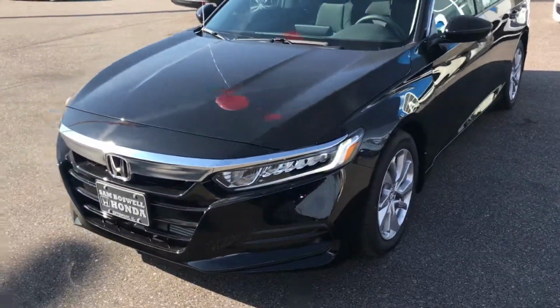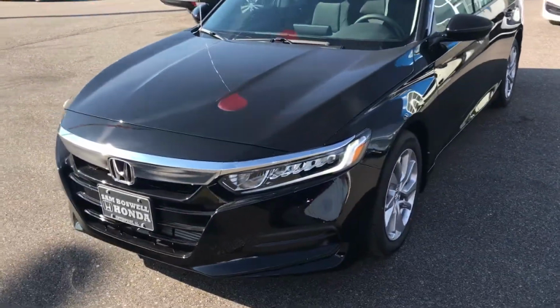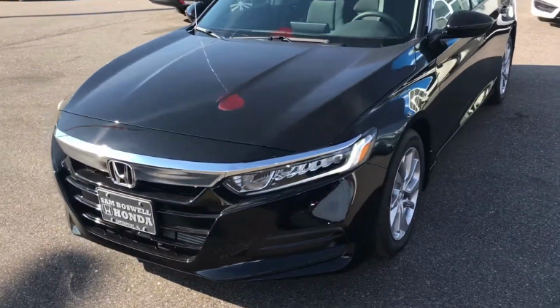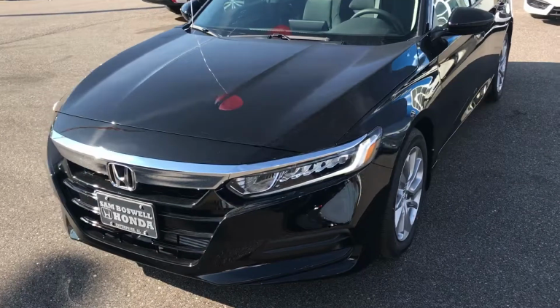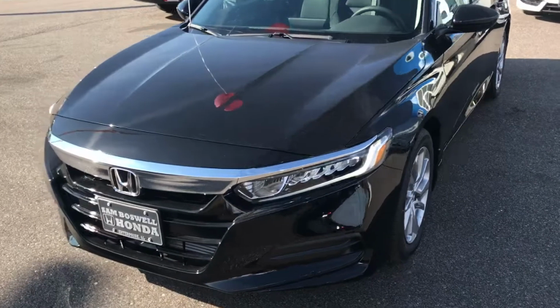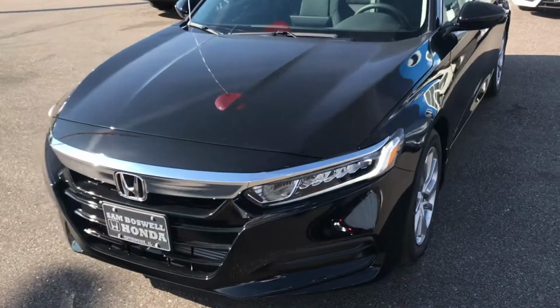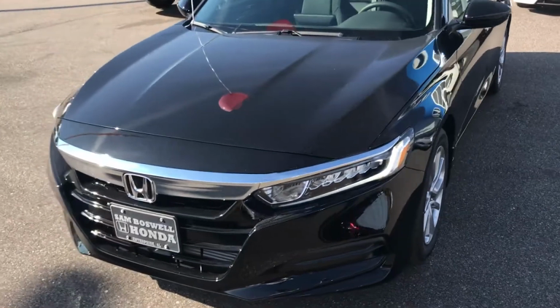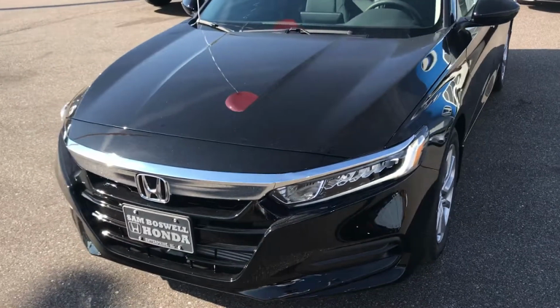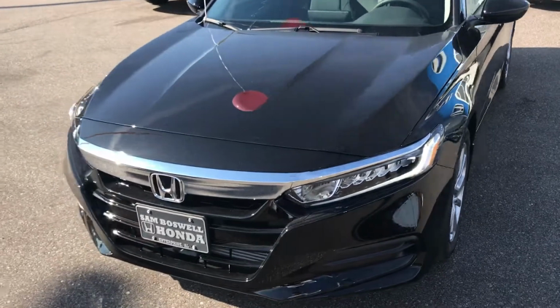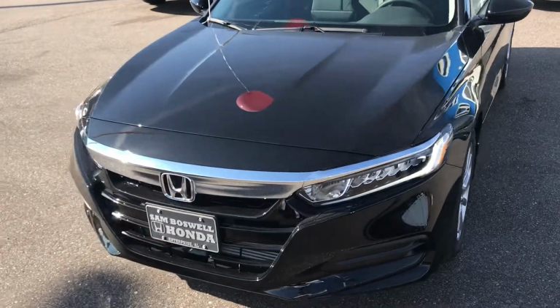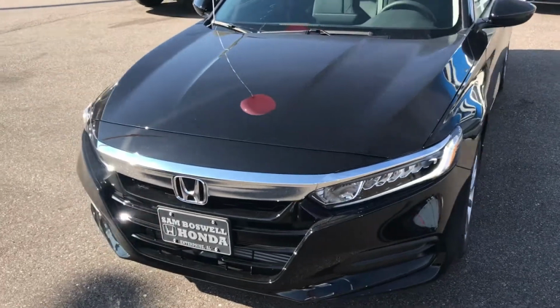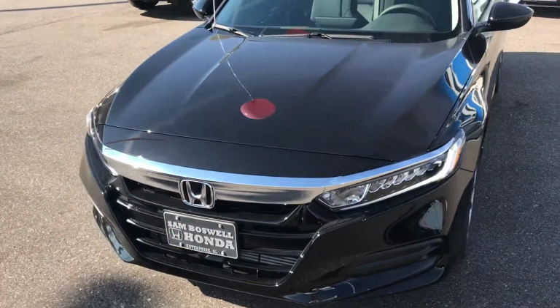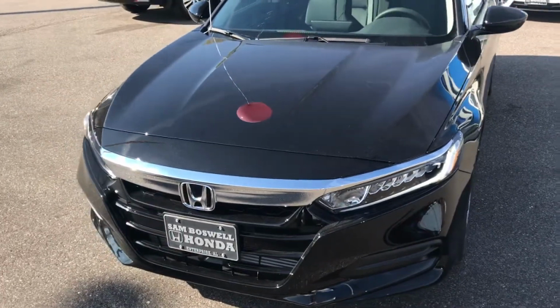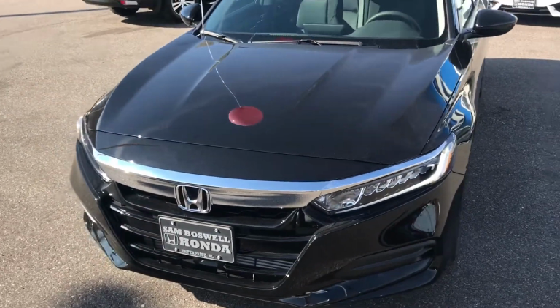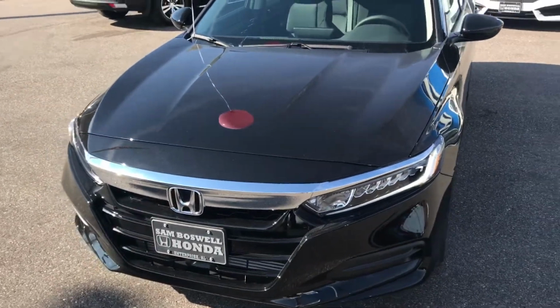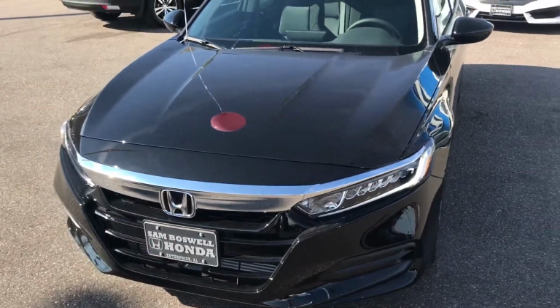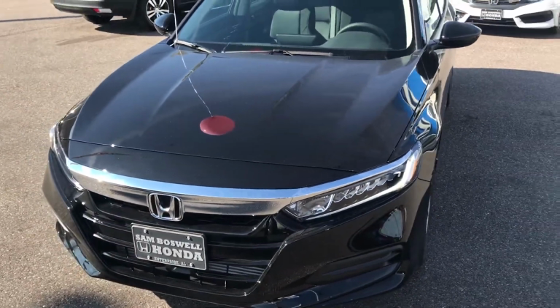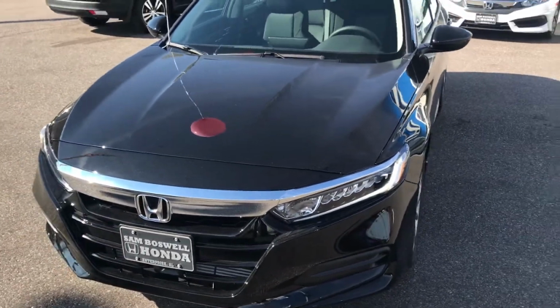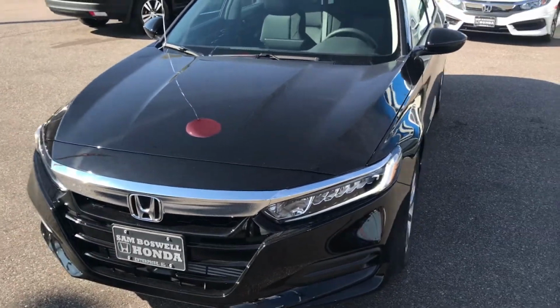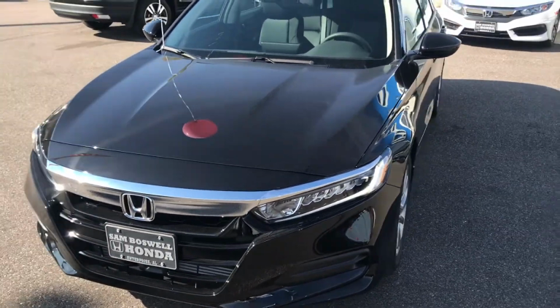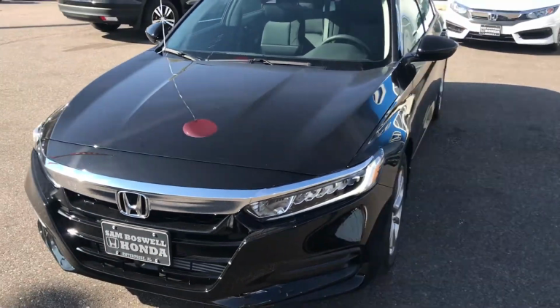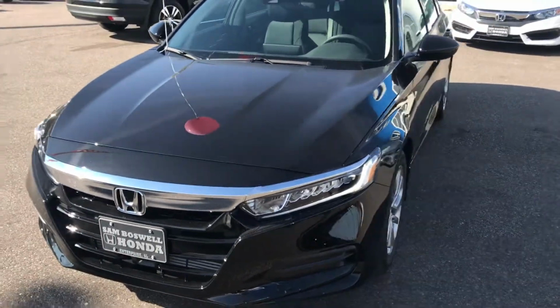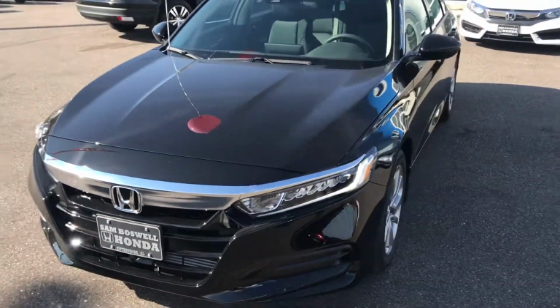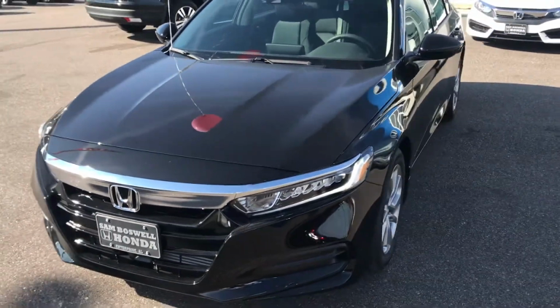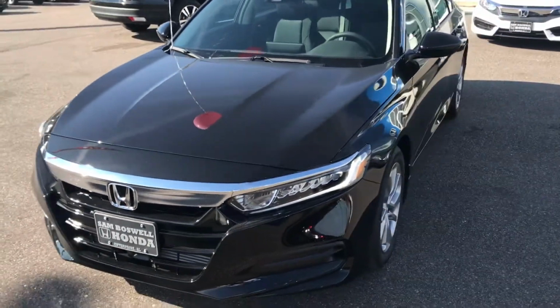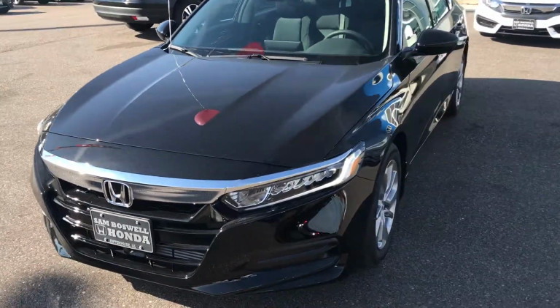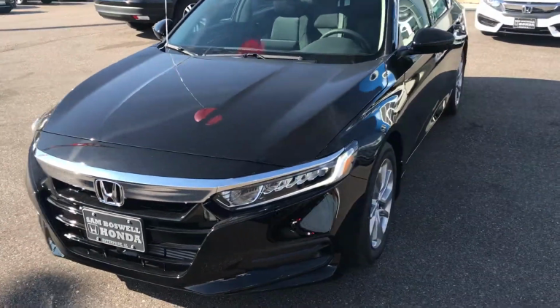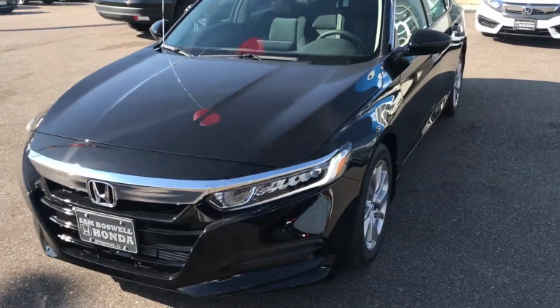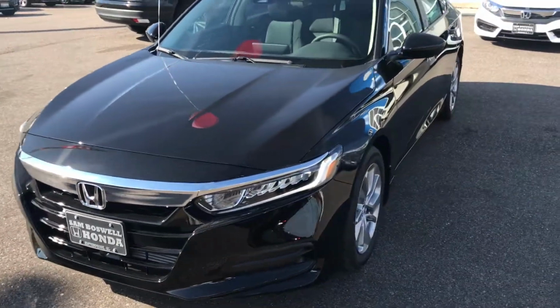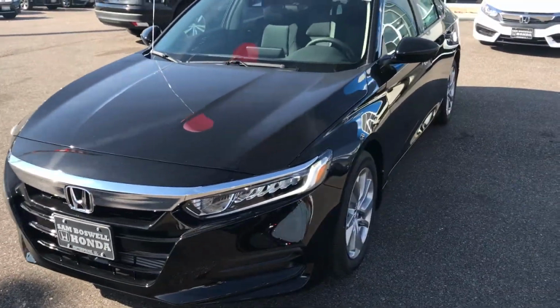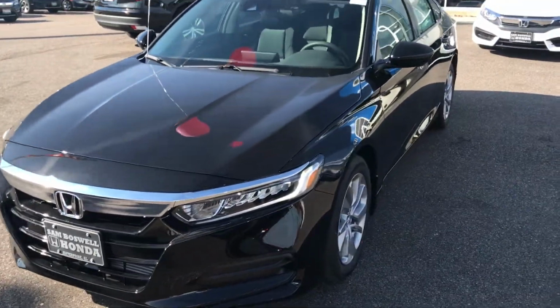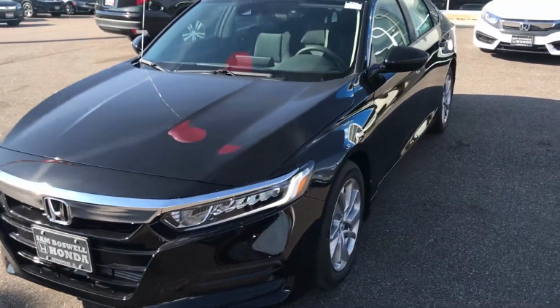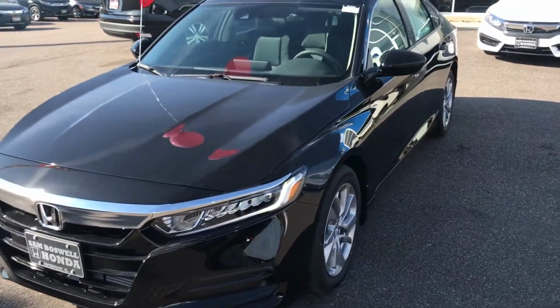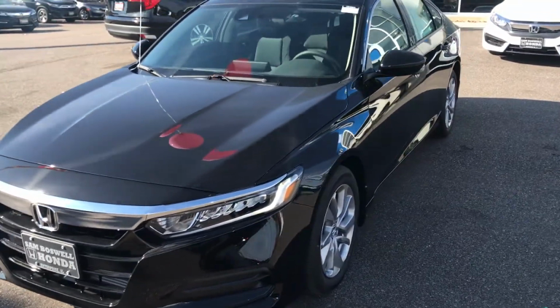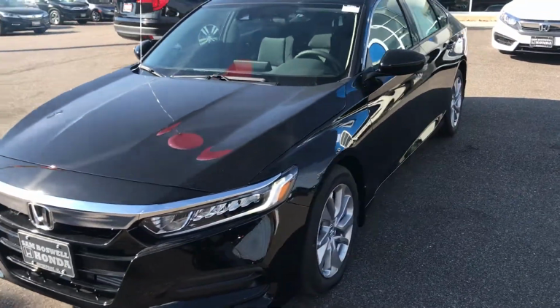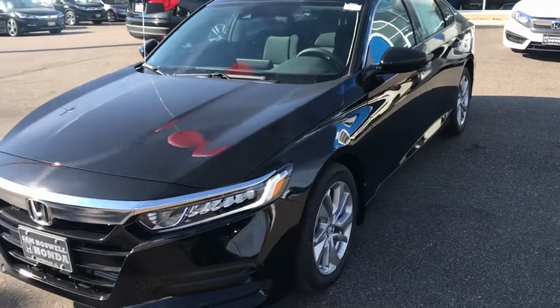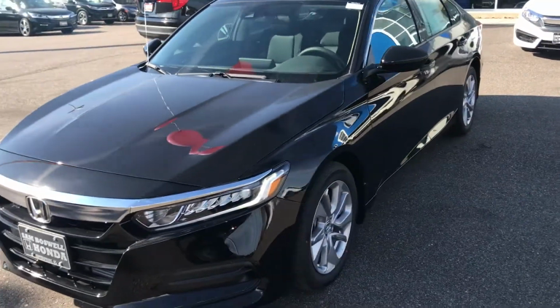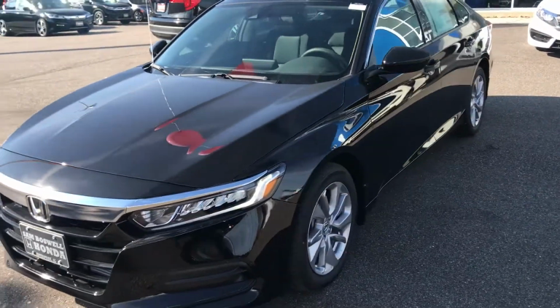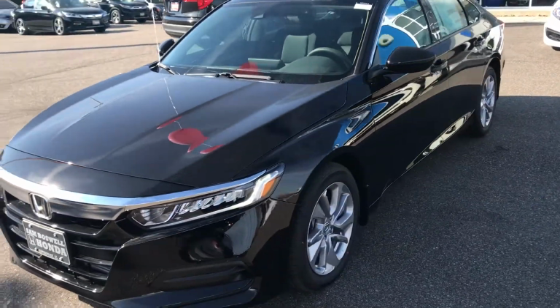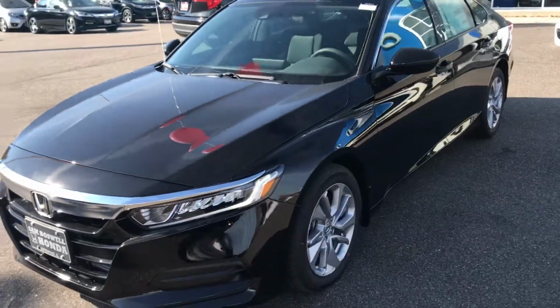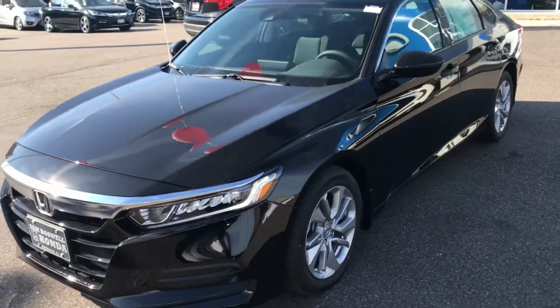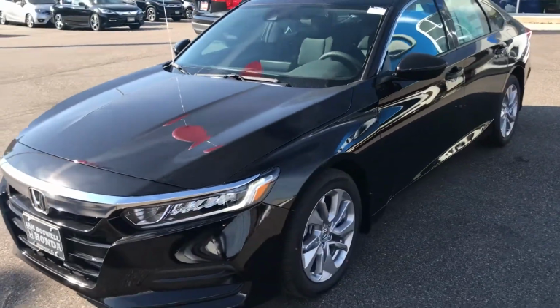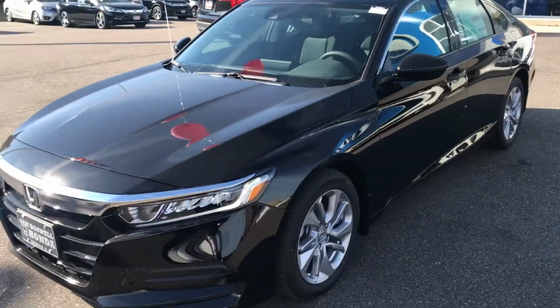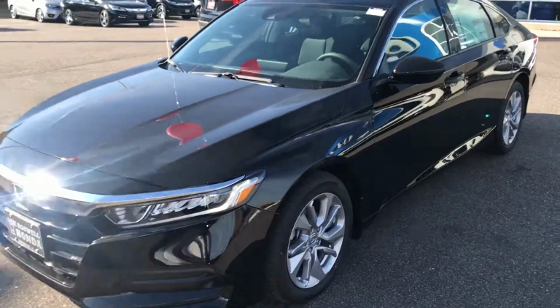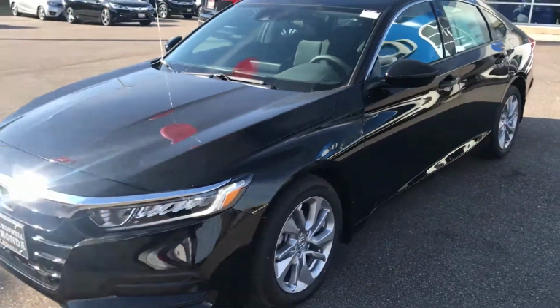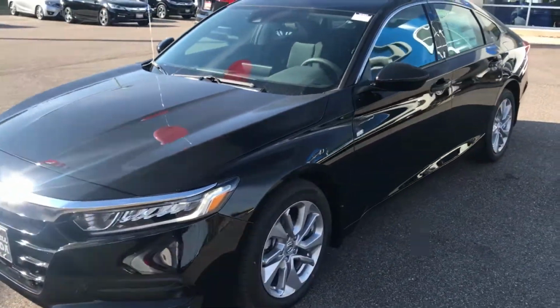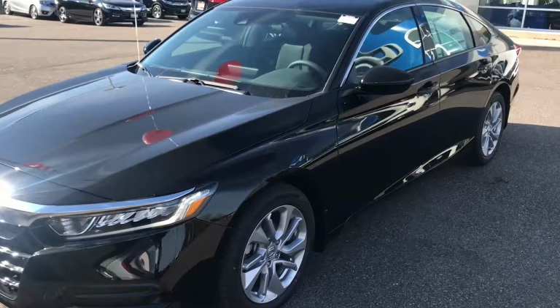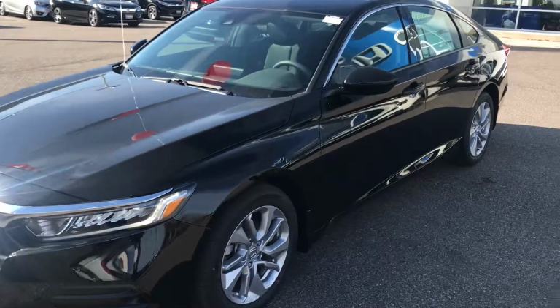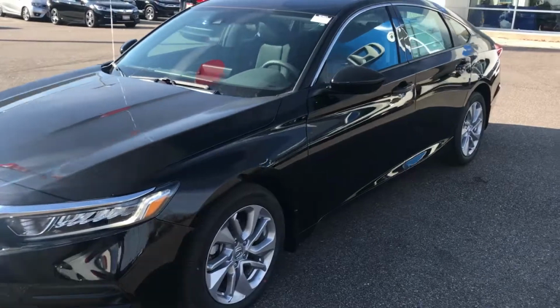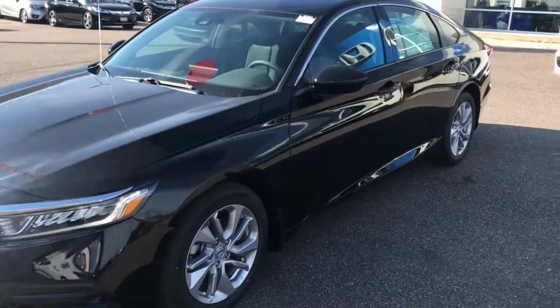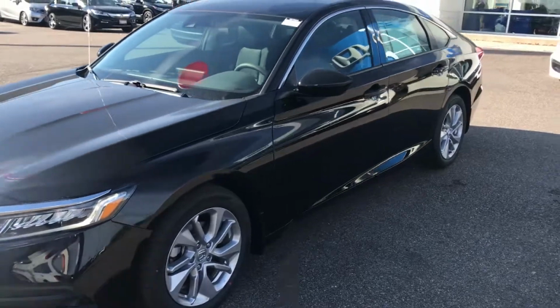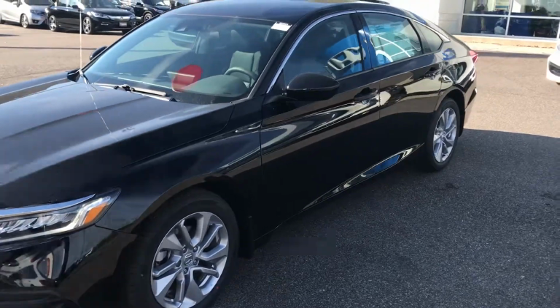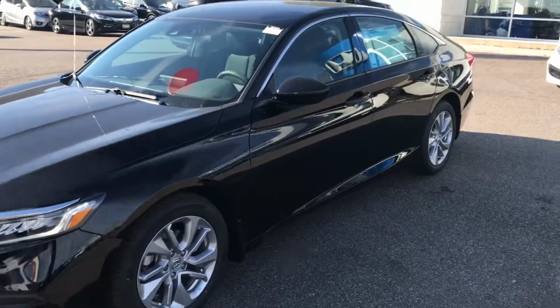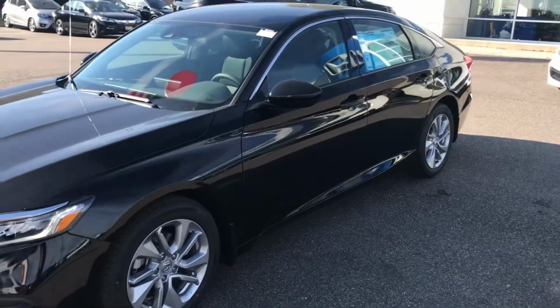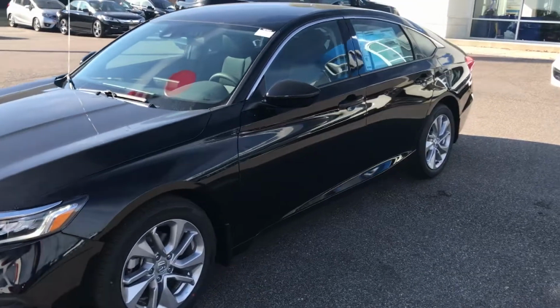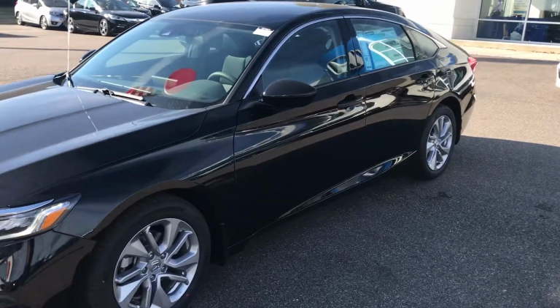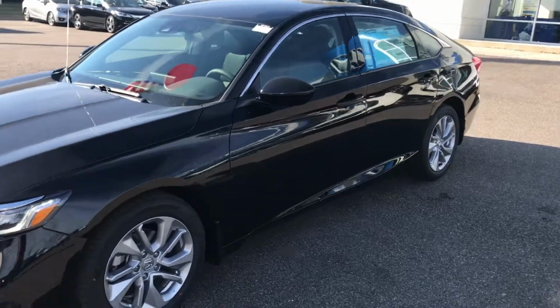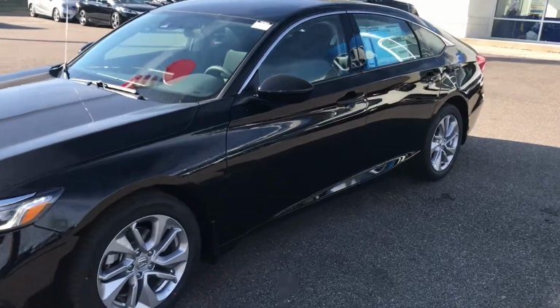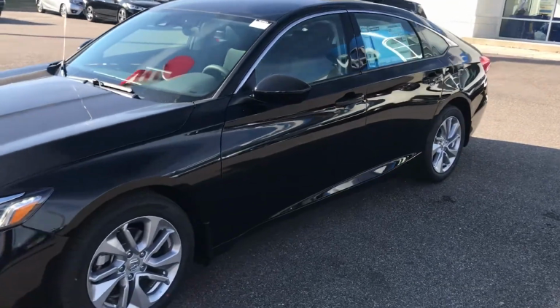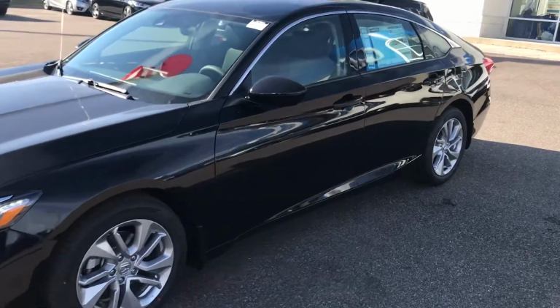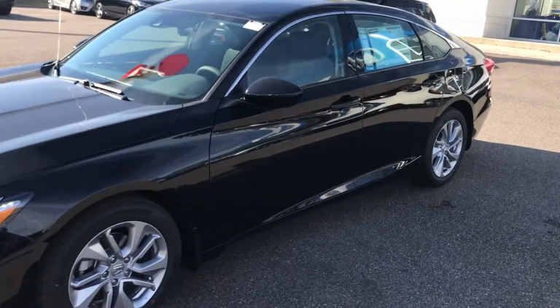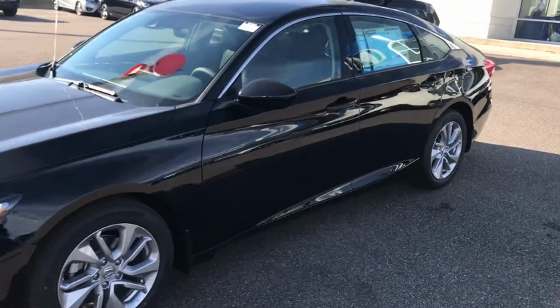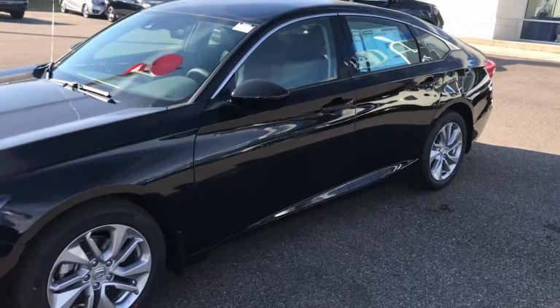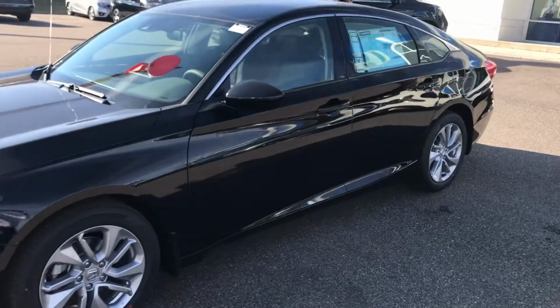Once again, my name is Cory Dumont. My number is 334-806-6087. If you have any questions or concerns, please feel free to give me a call.